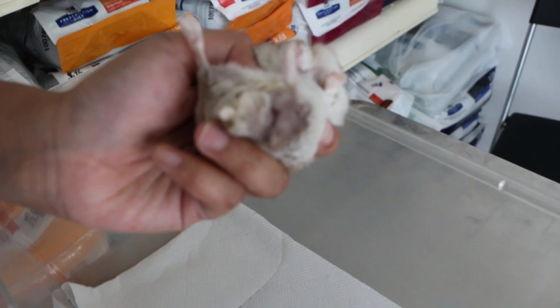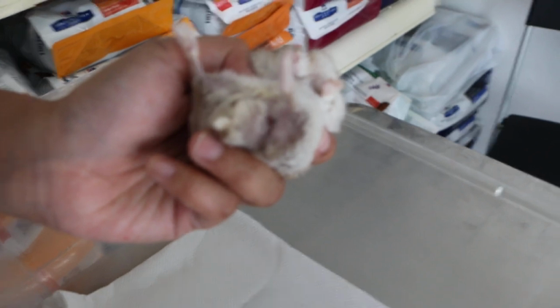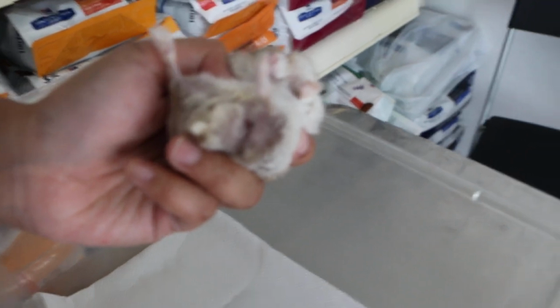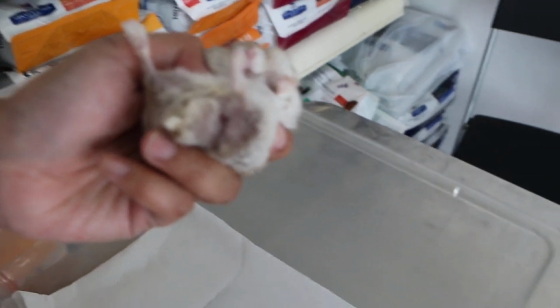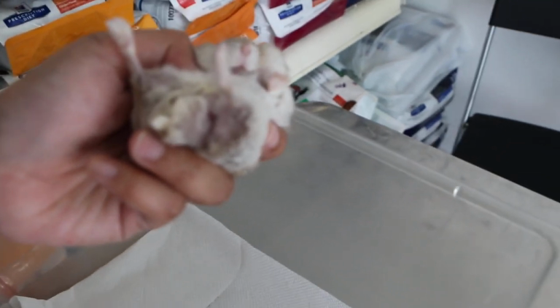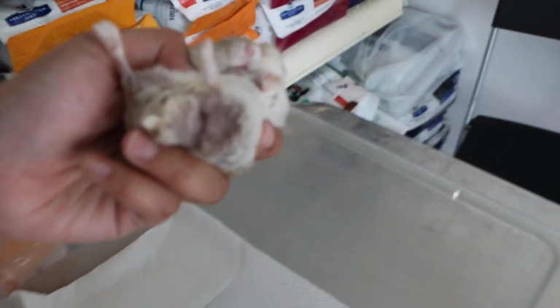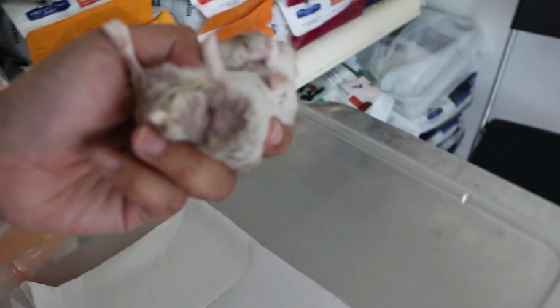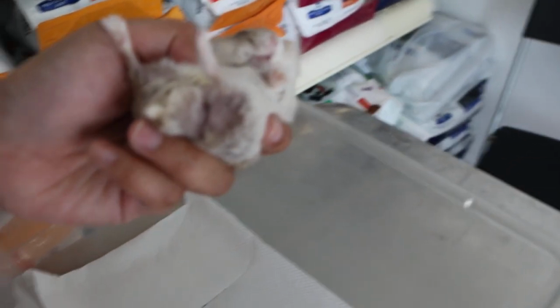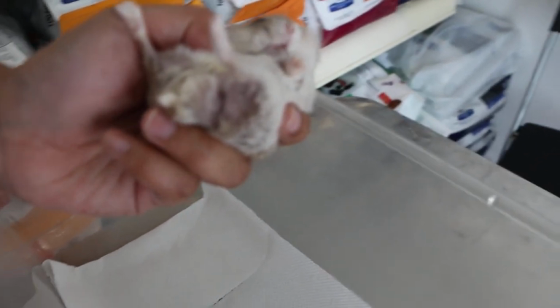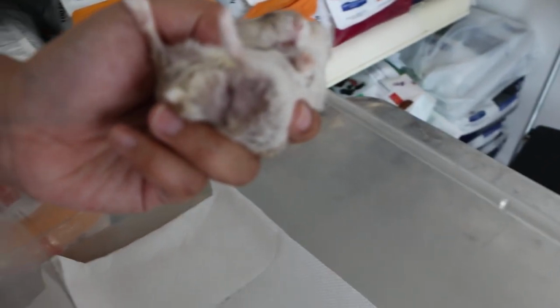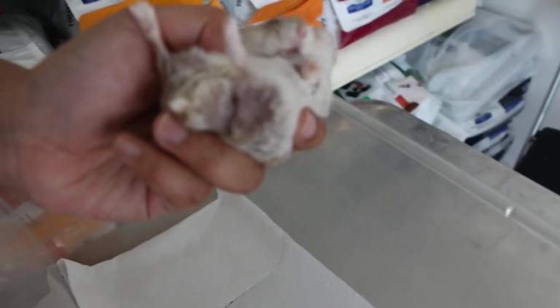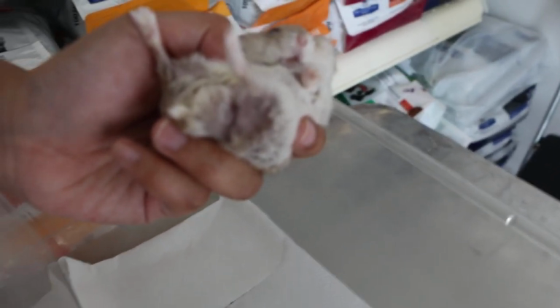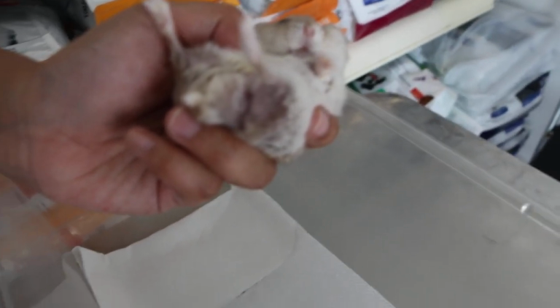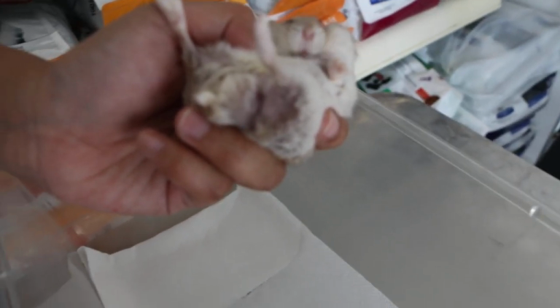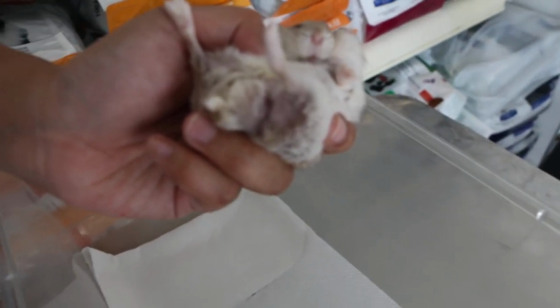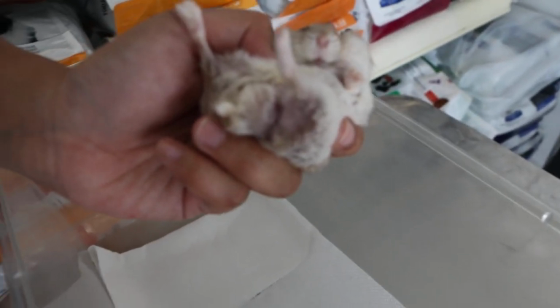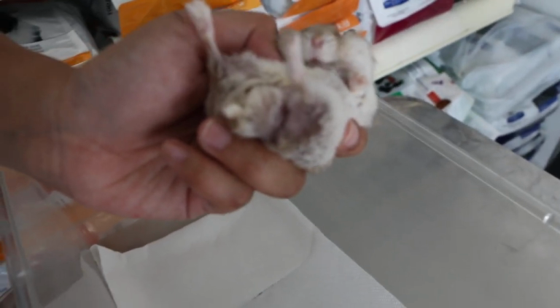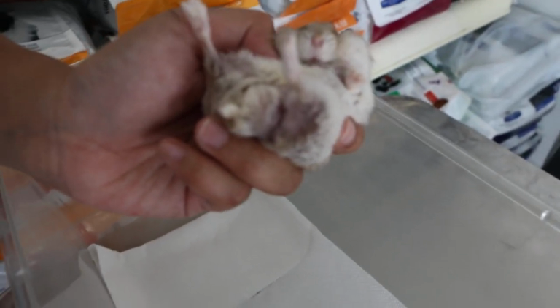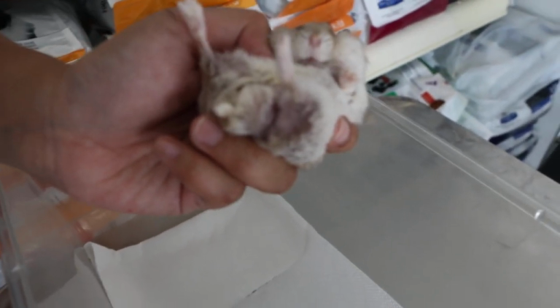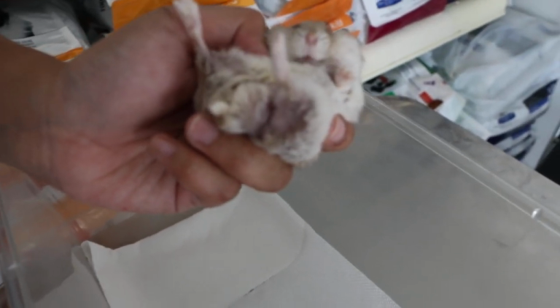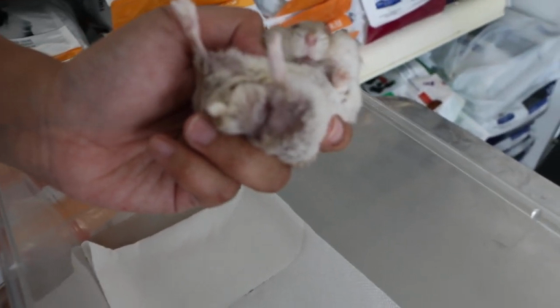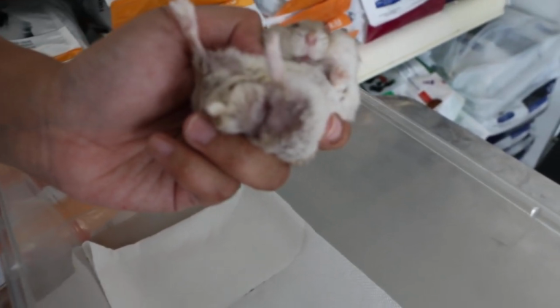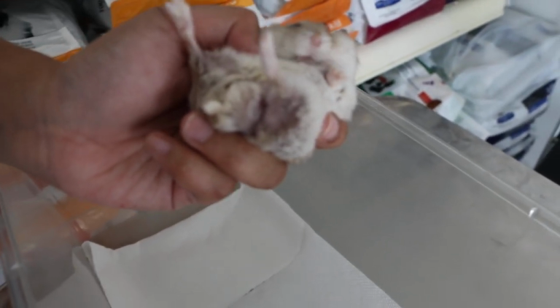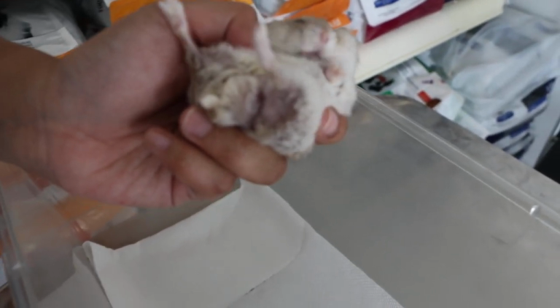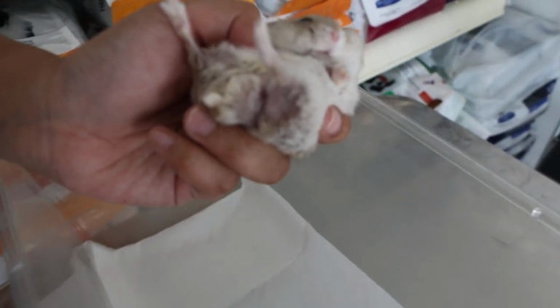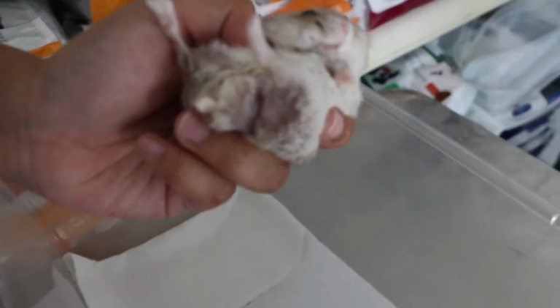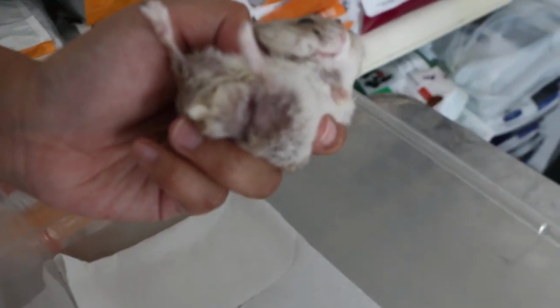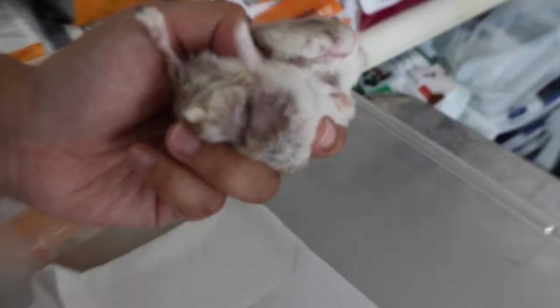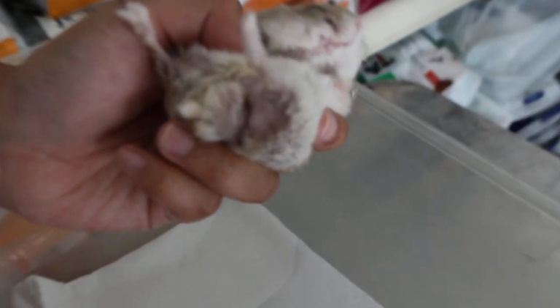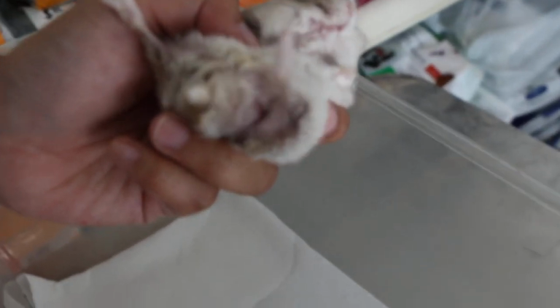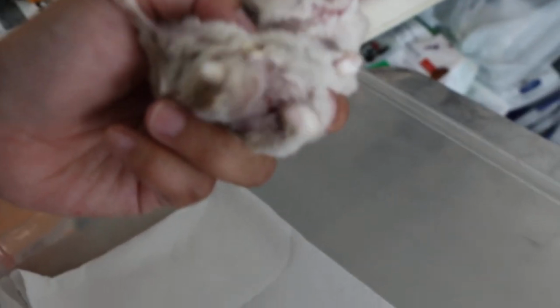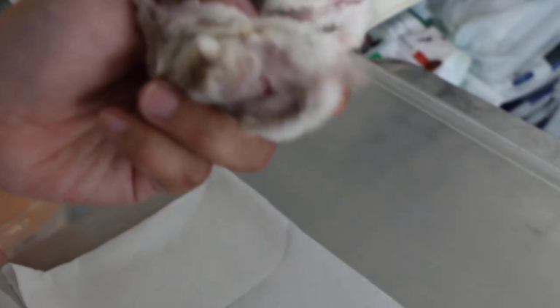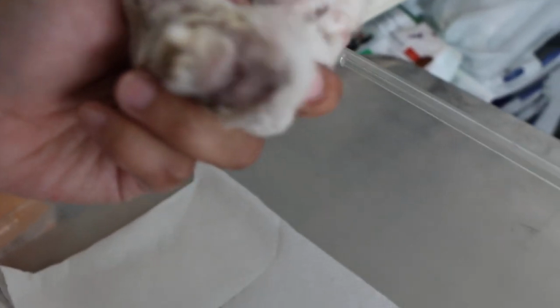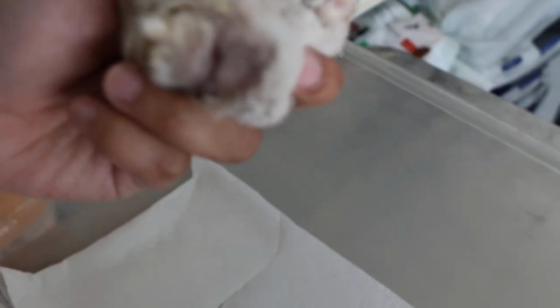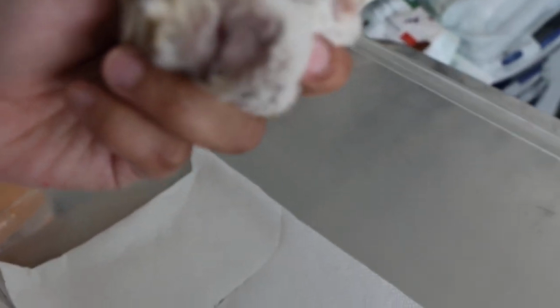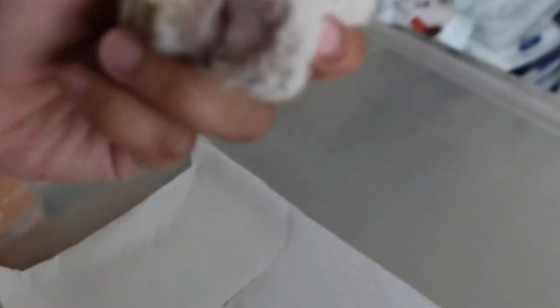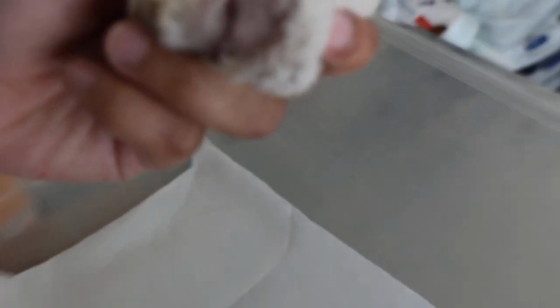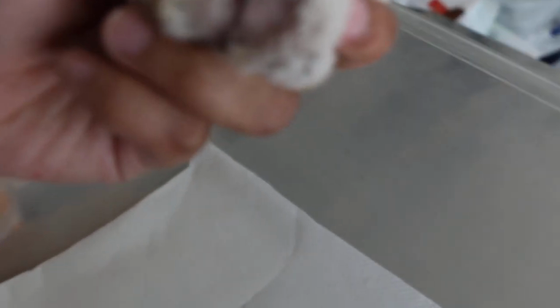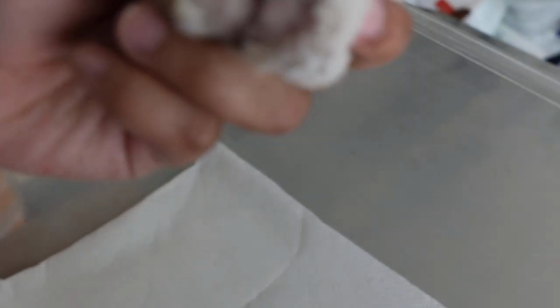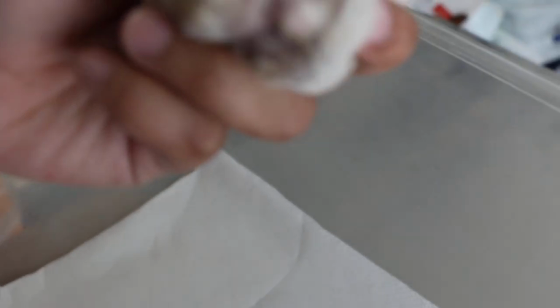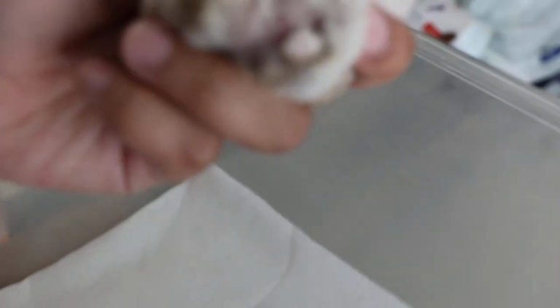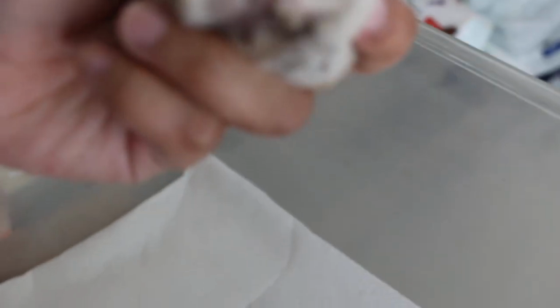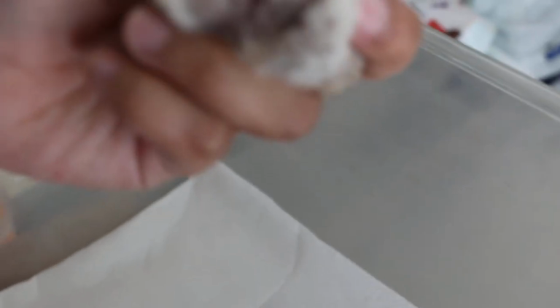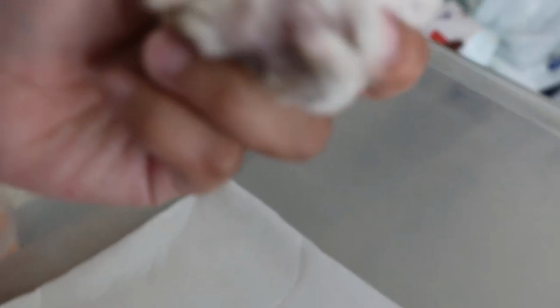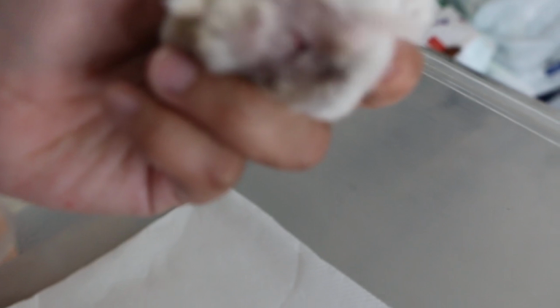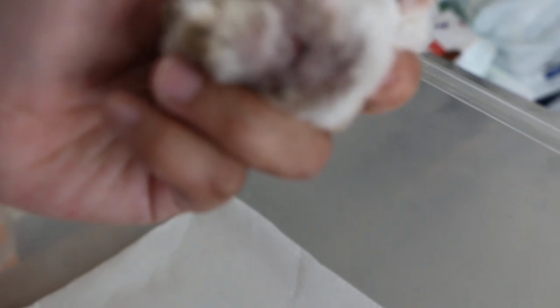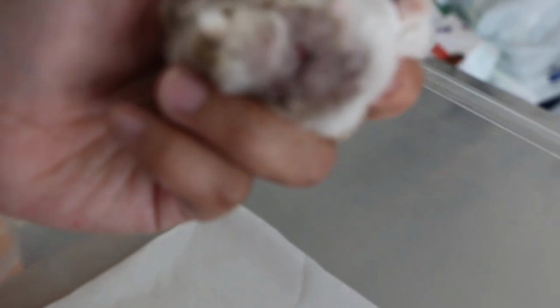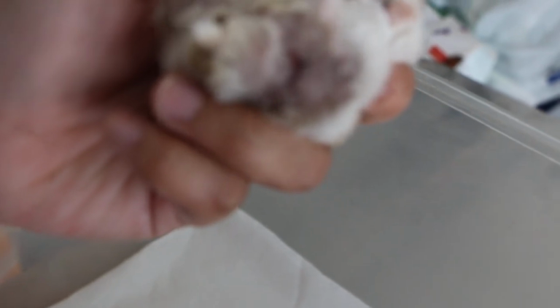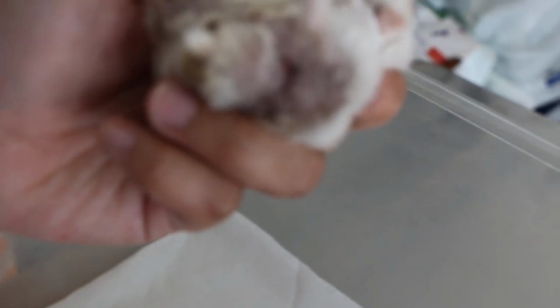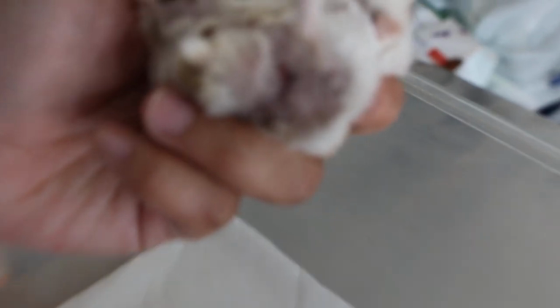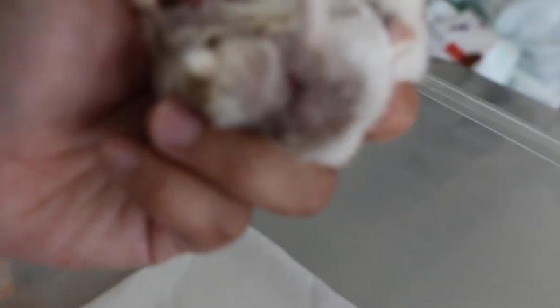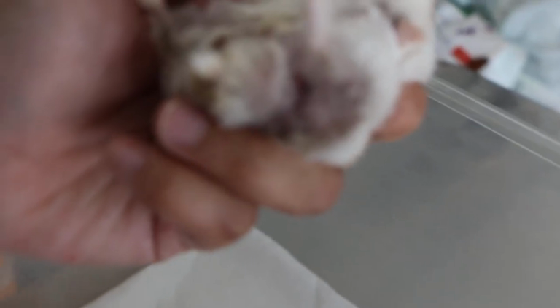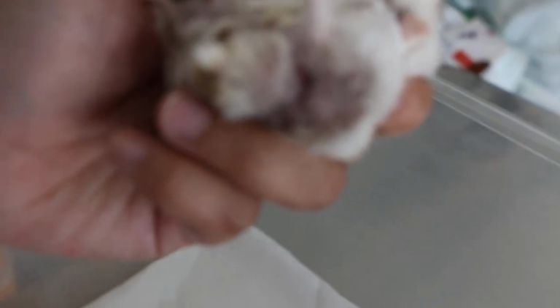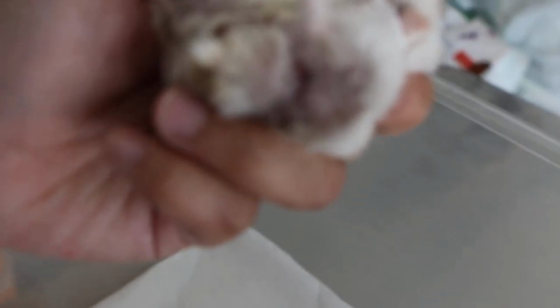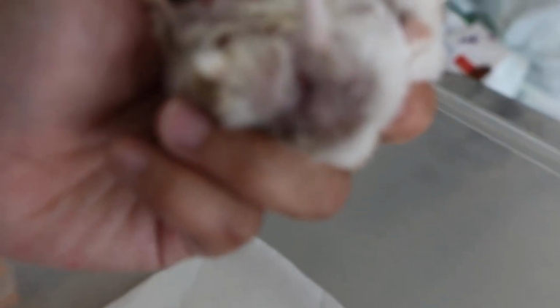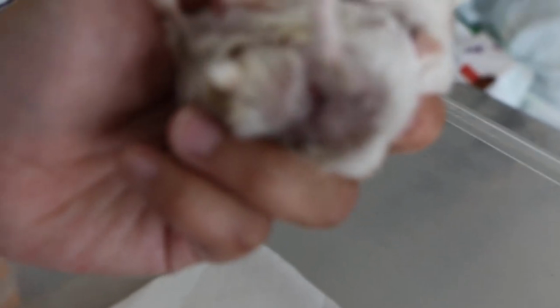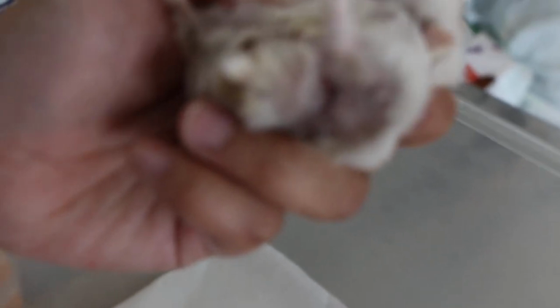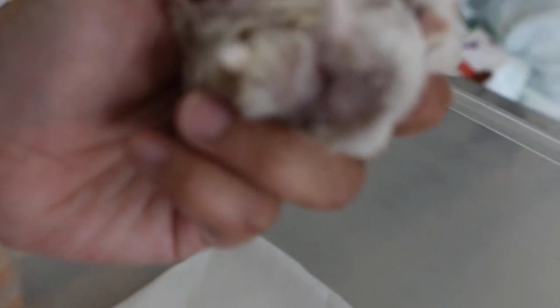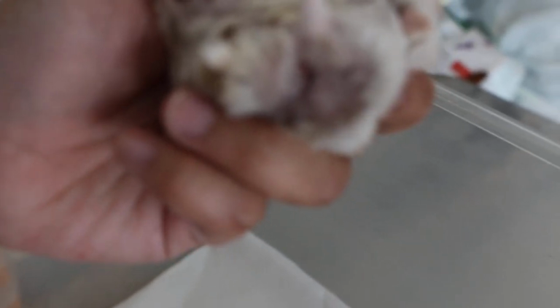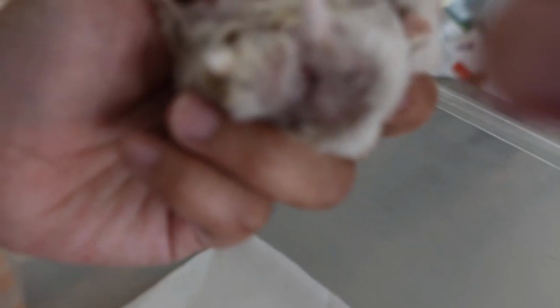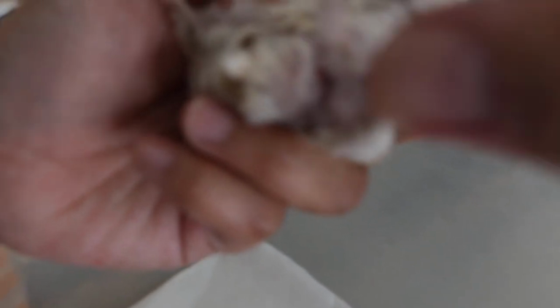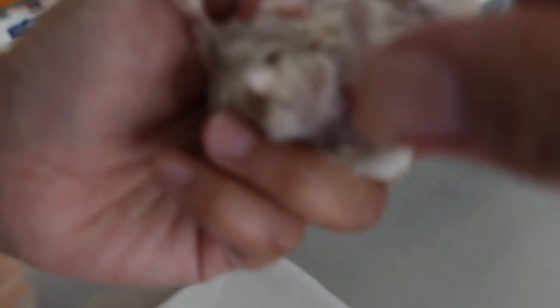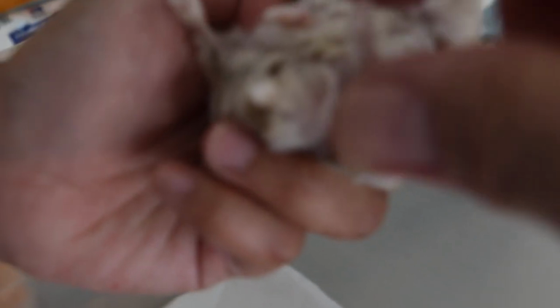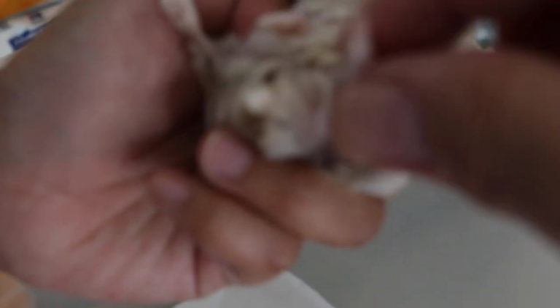4 November 2018, today is Sunday. Okay, this hamster is 1 year and 10 months old.